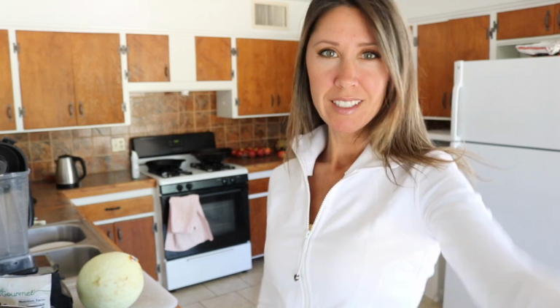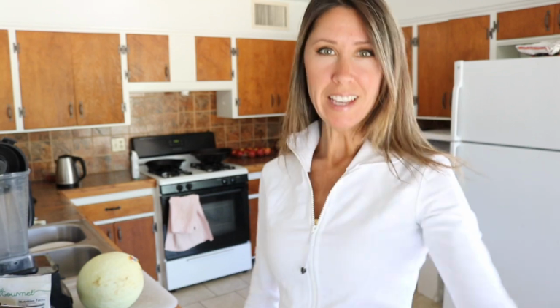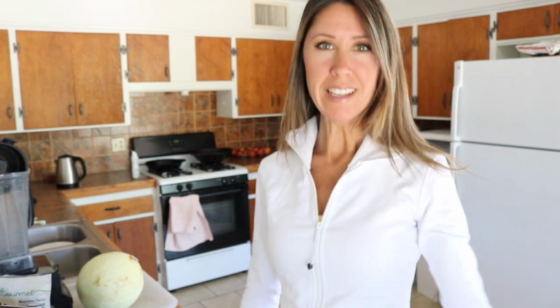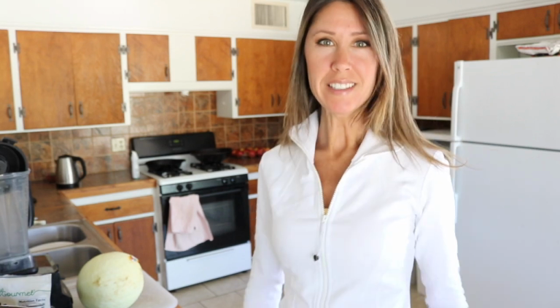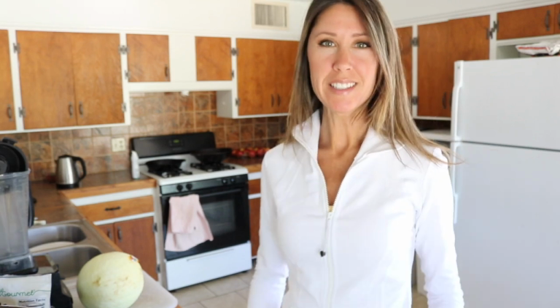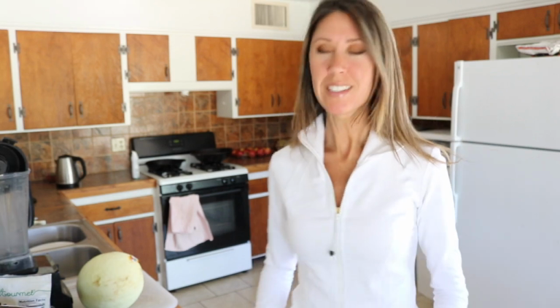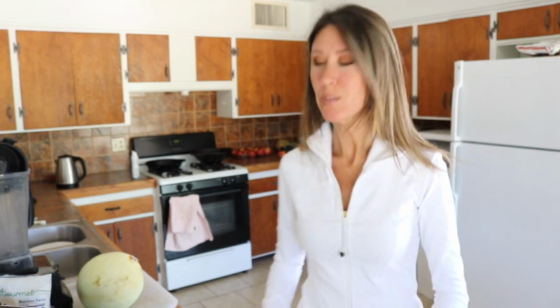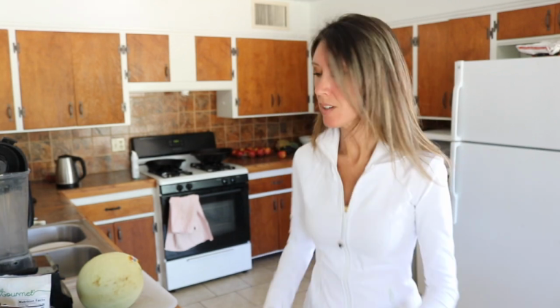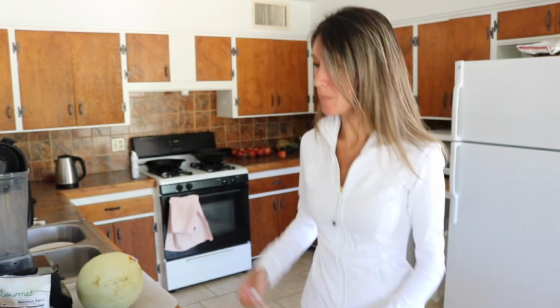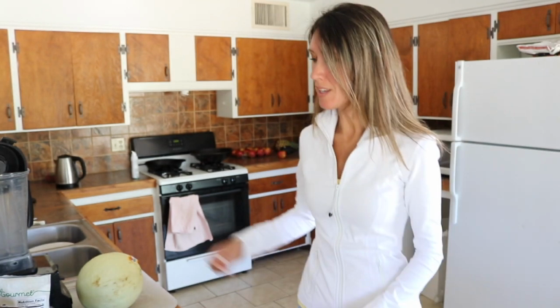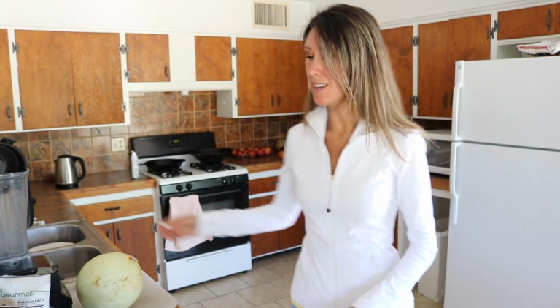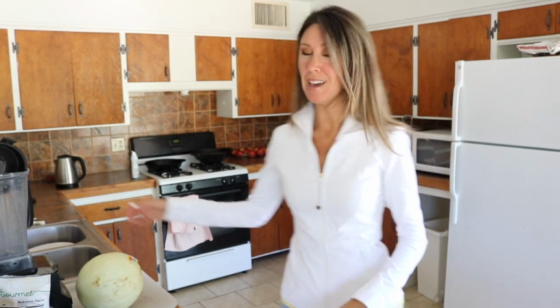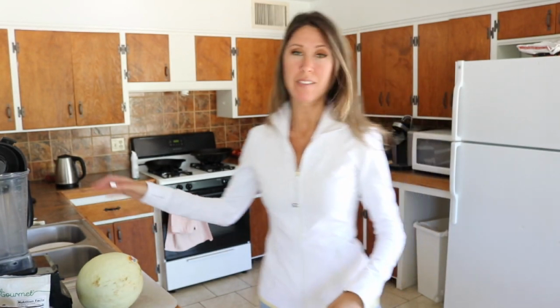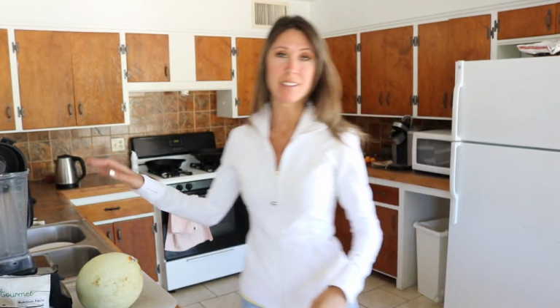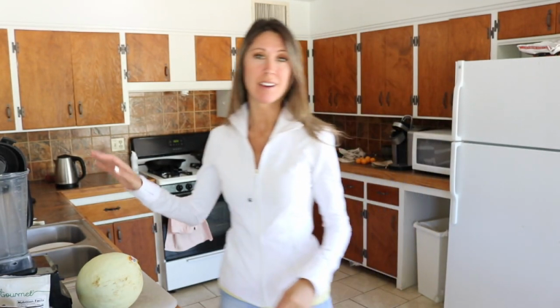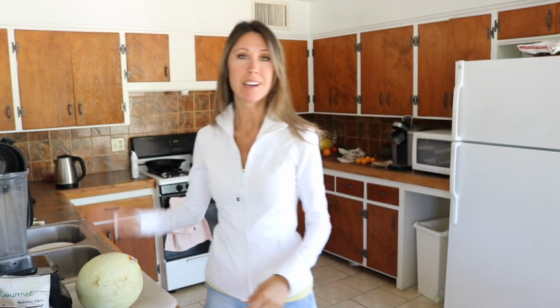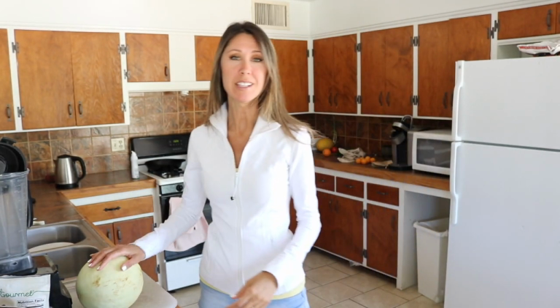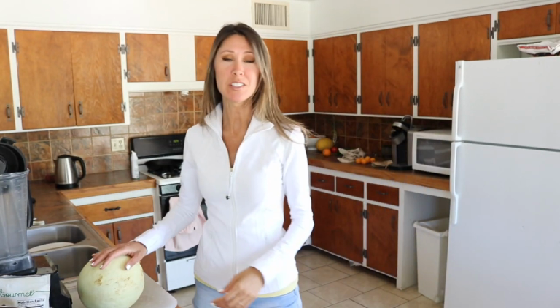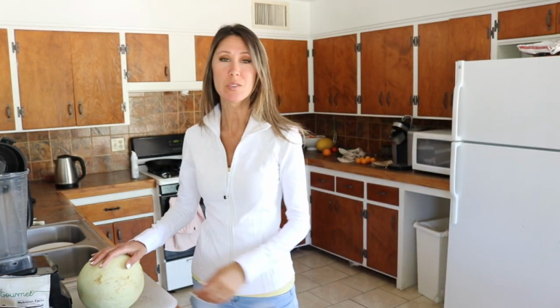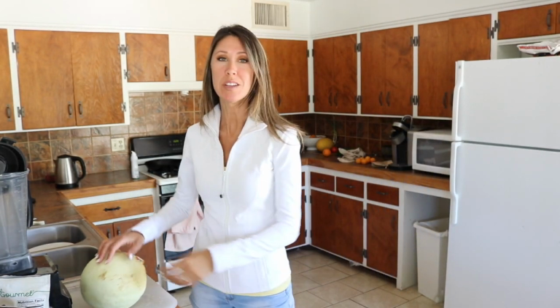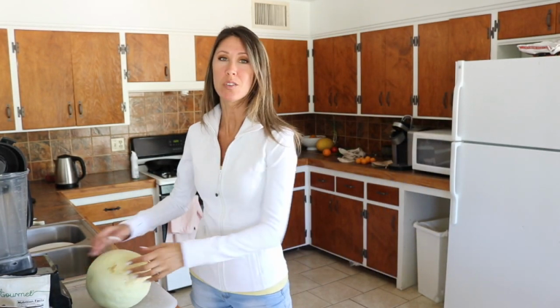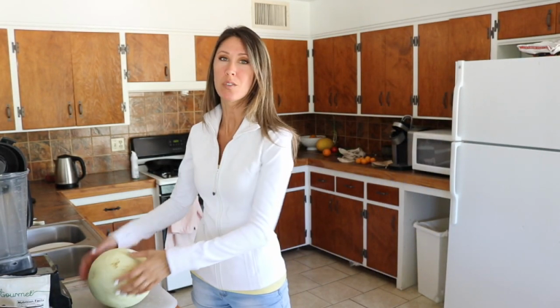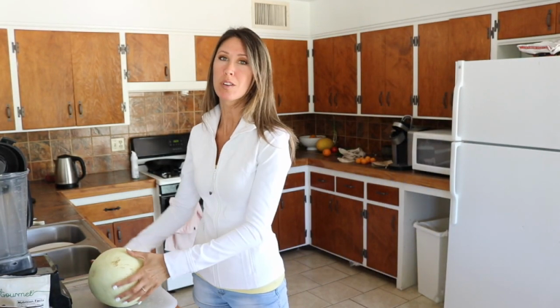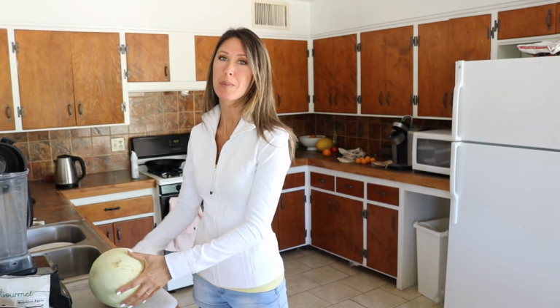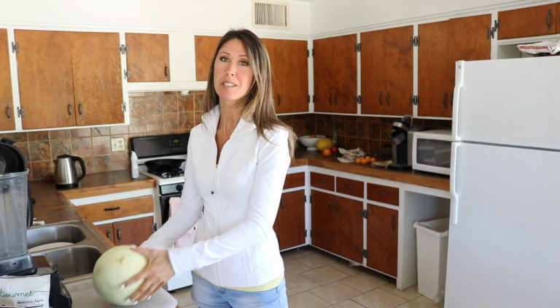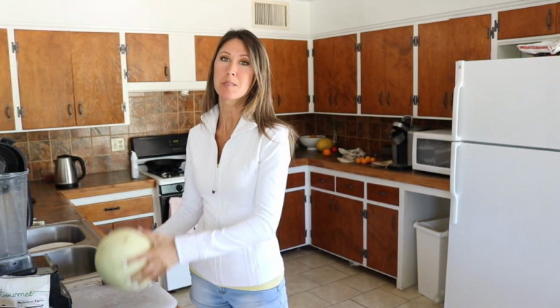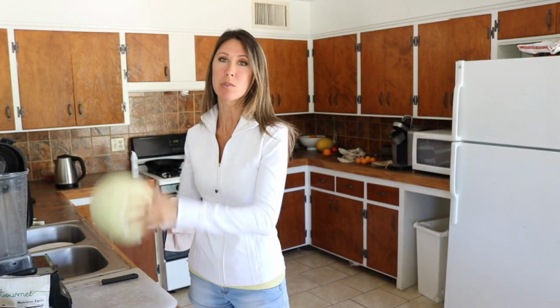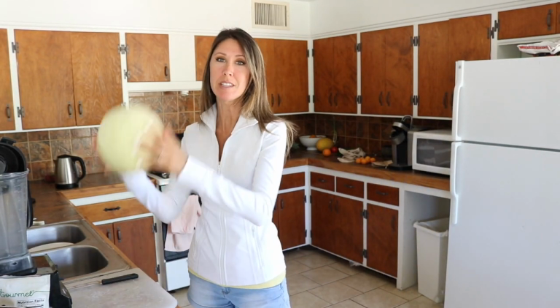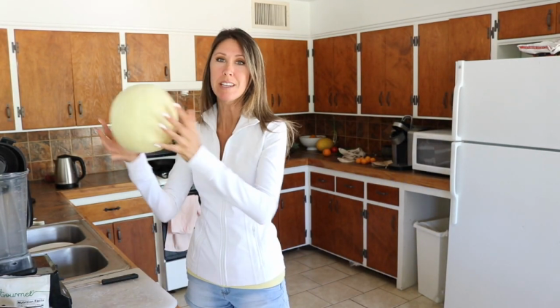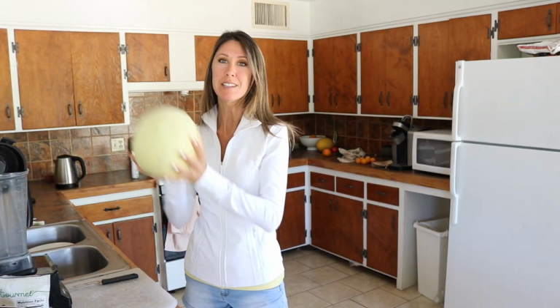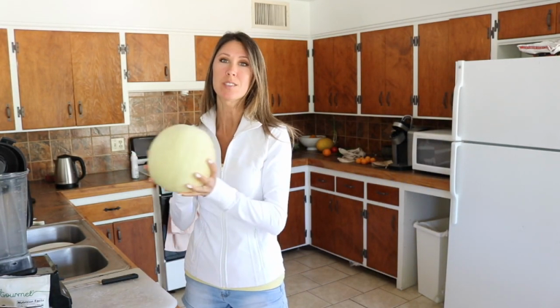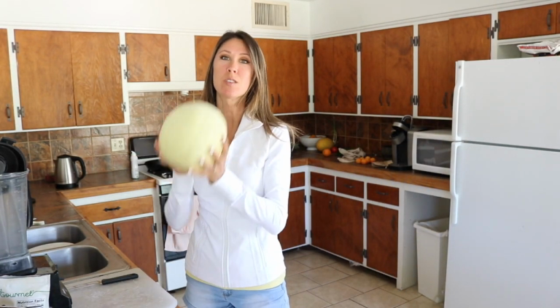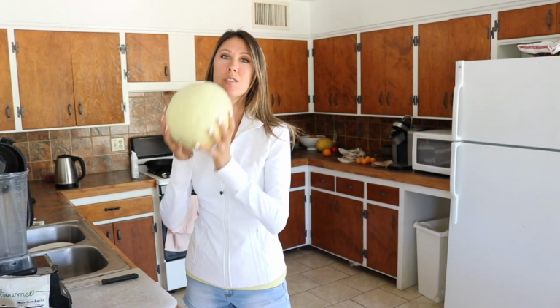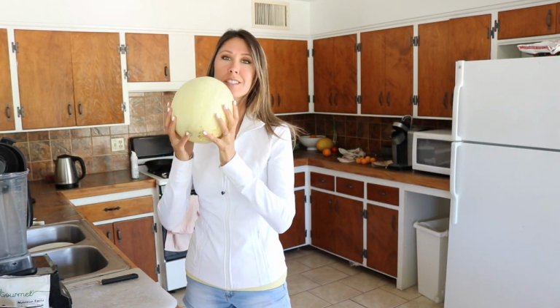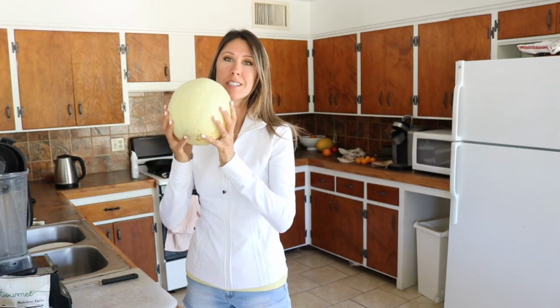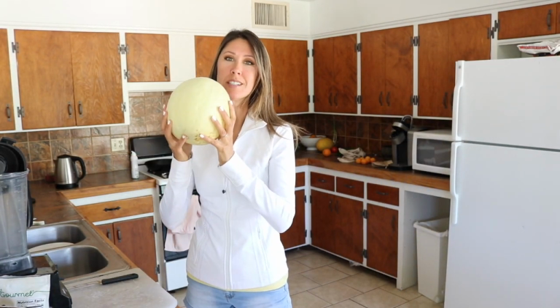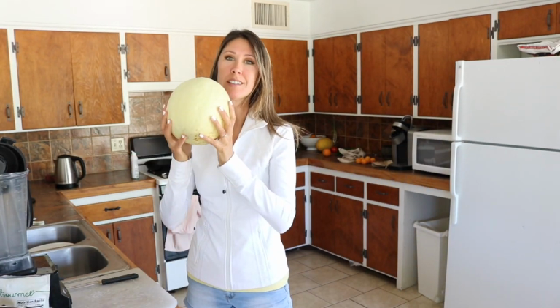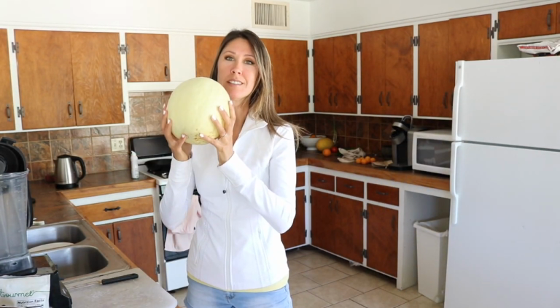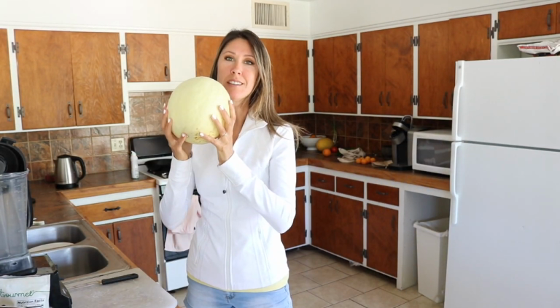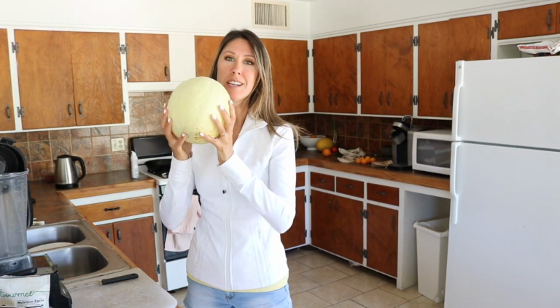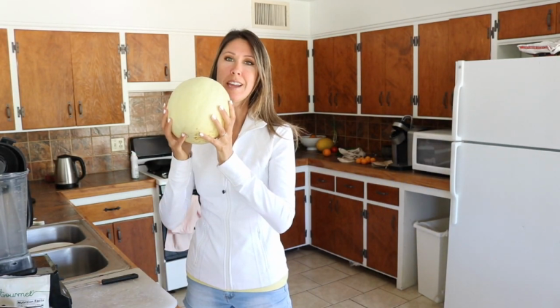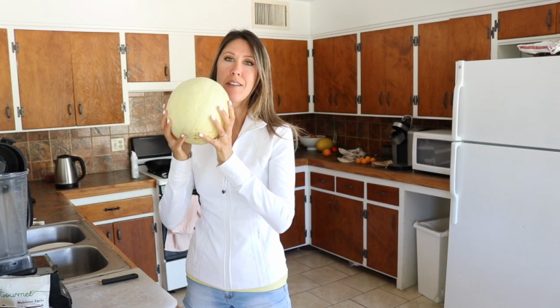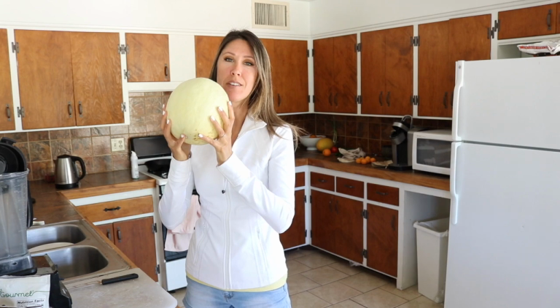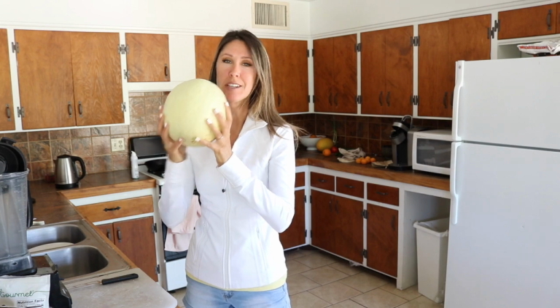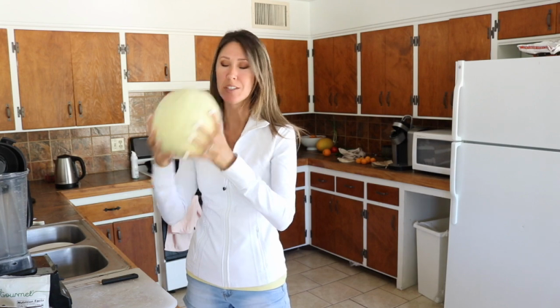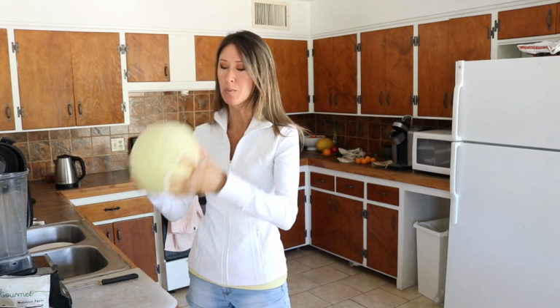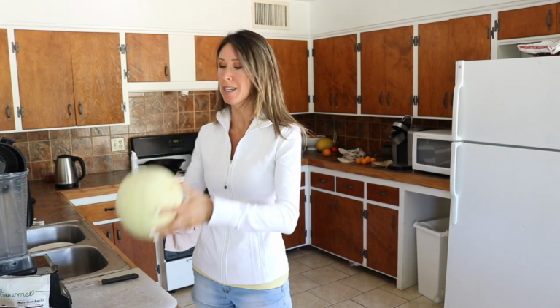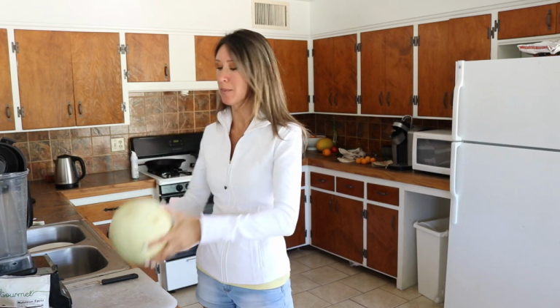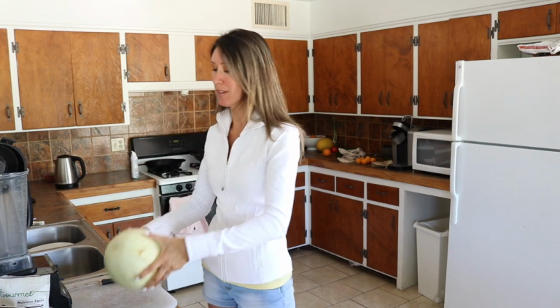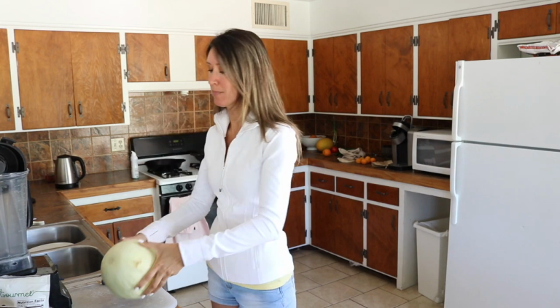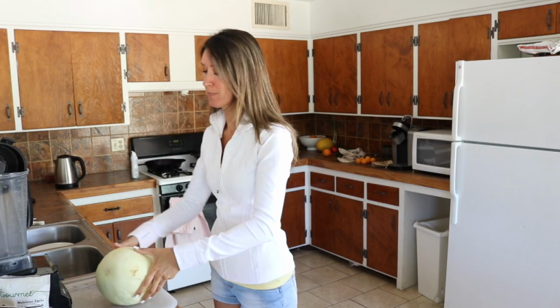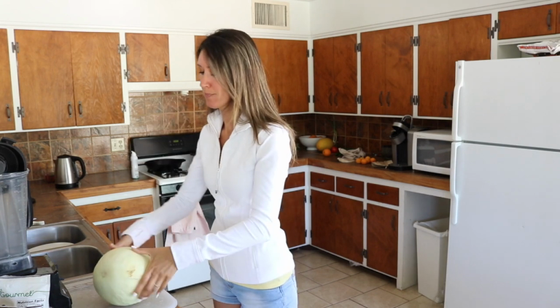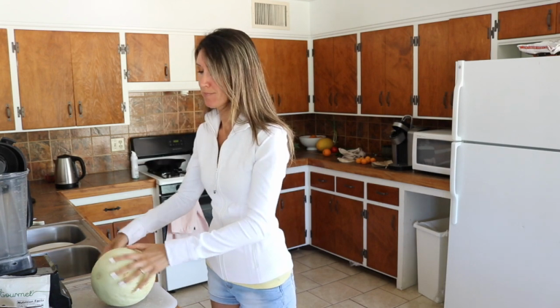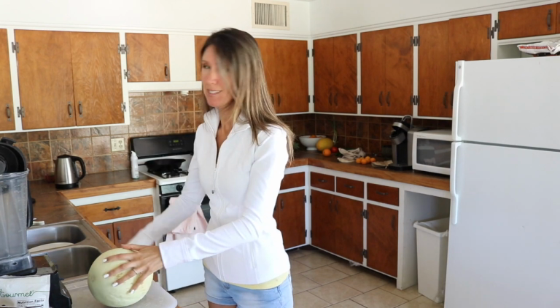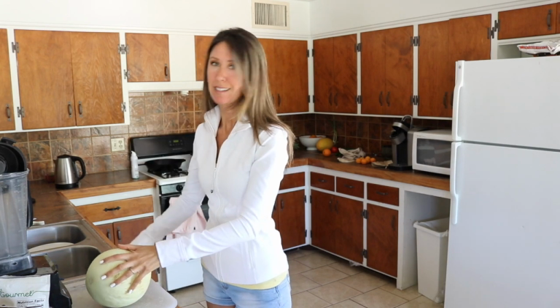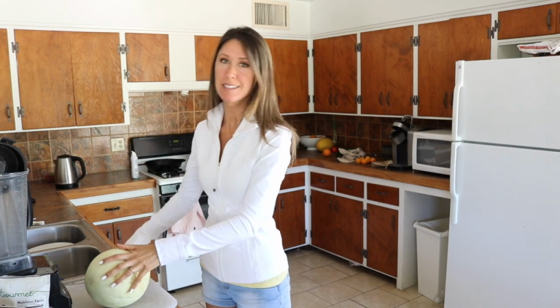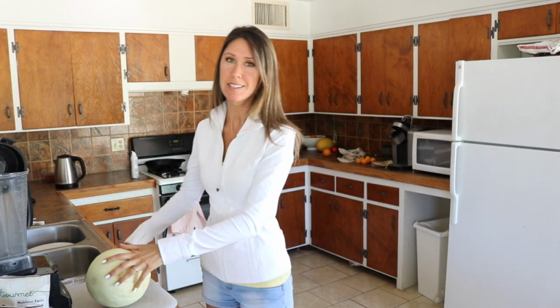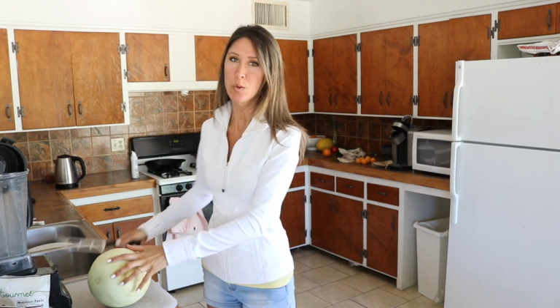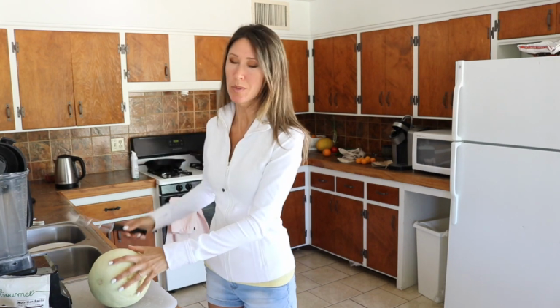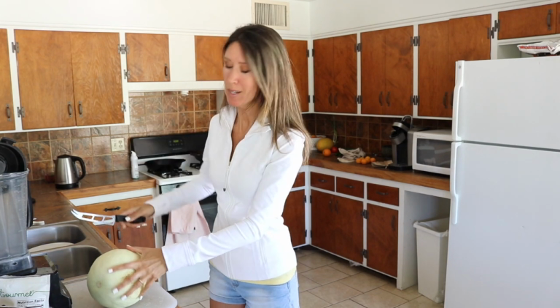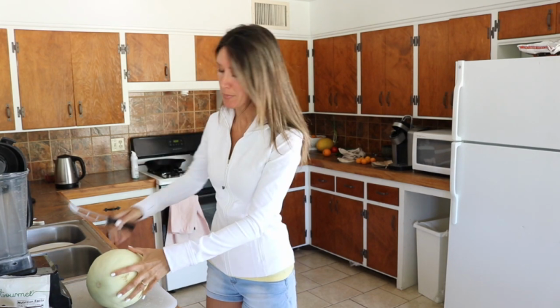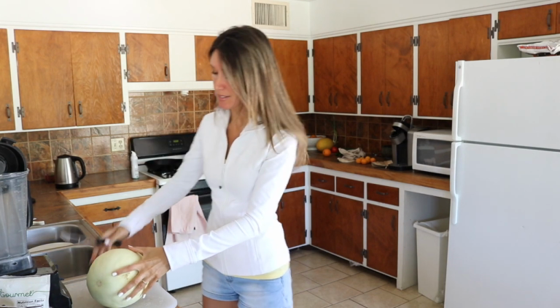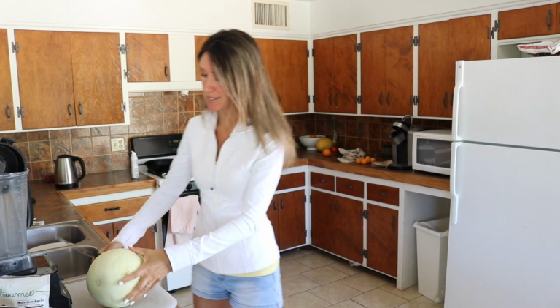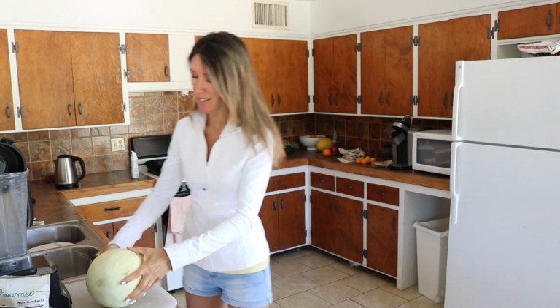Hey guys! We're going to be having a honeydew. I don't know if we're going to make a smoothie yet or if we're just going to eat half a honeydew plain, but let's open it up and see.